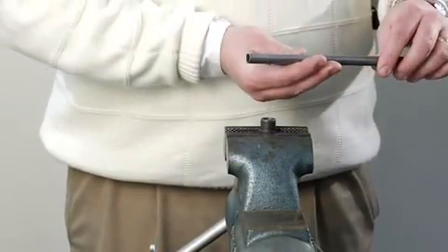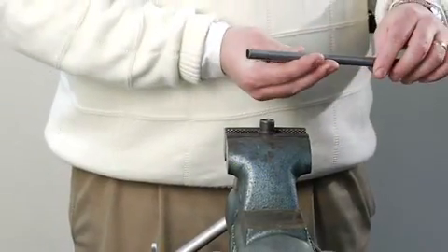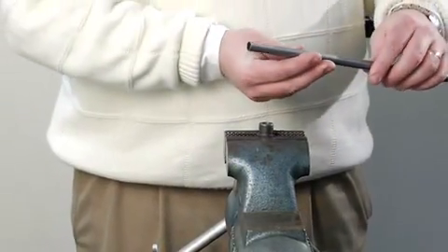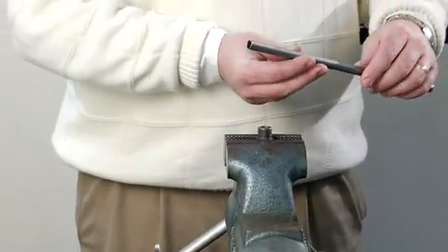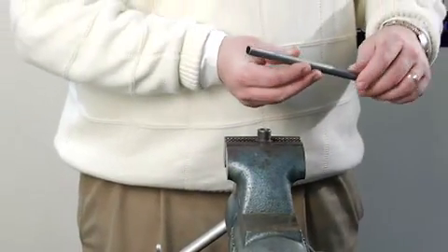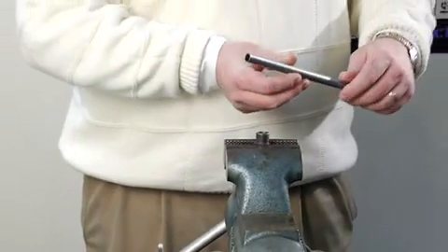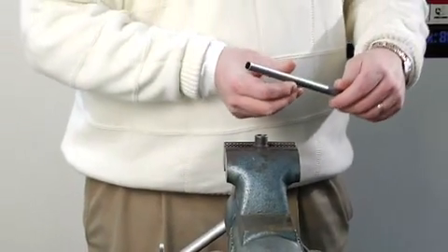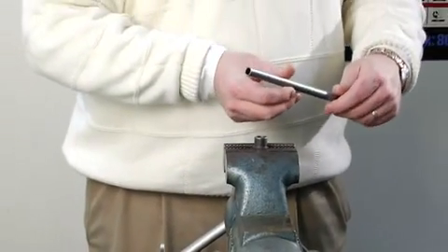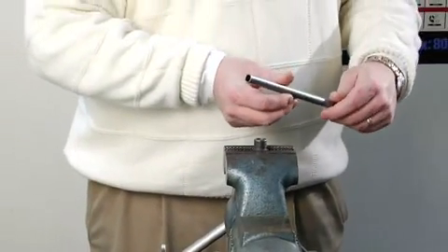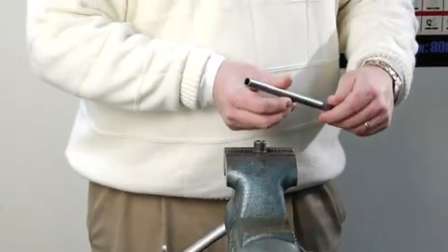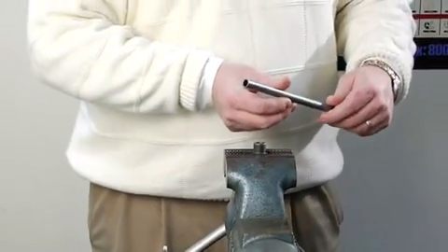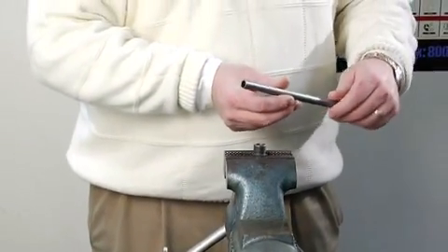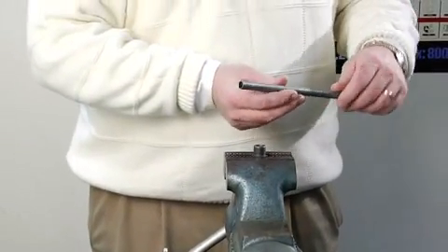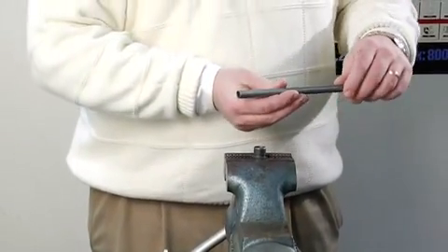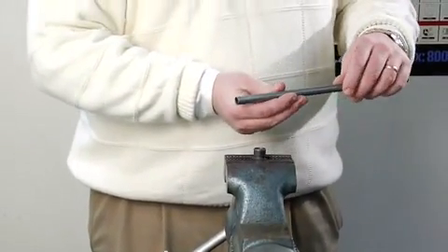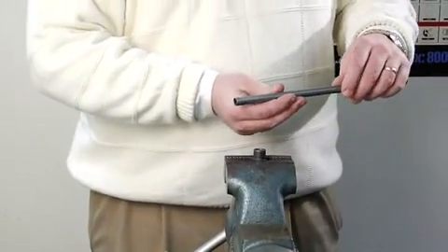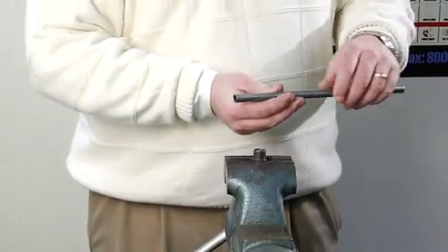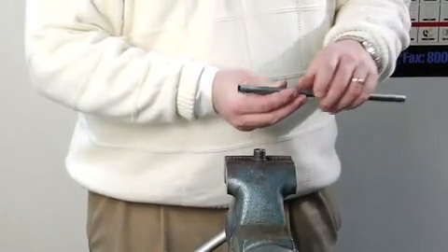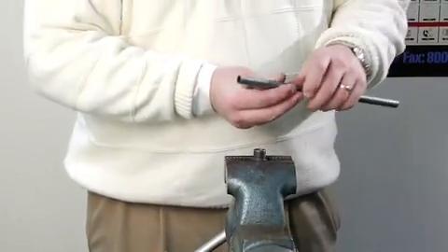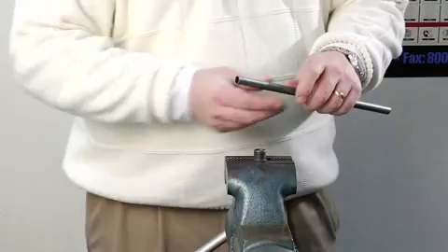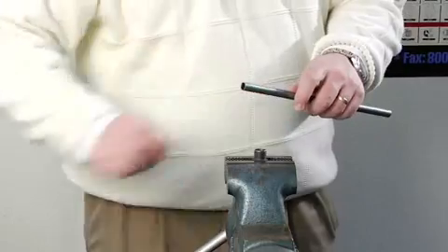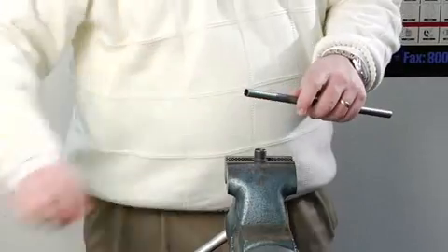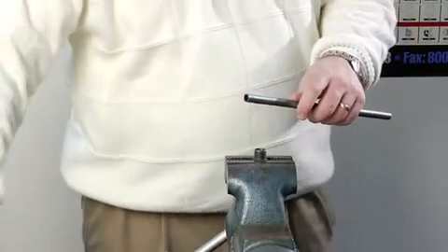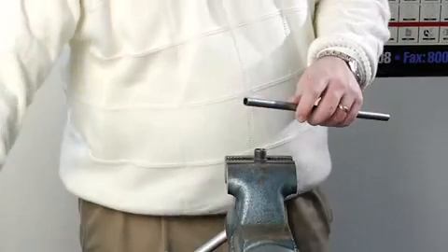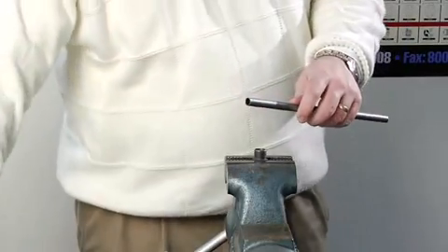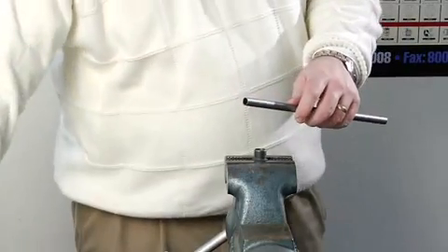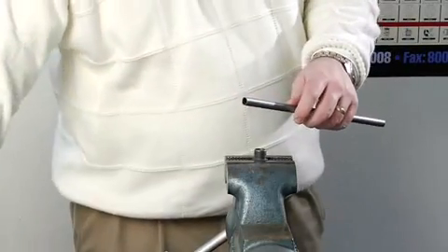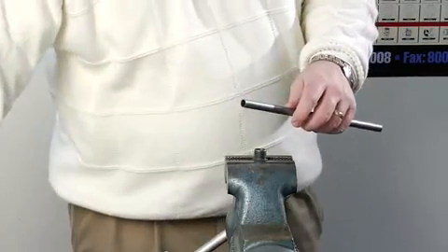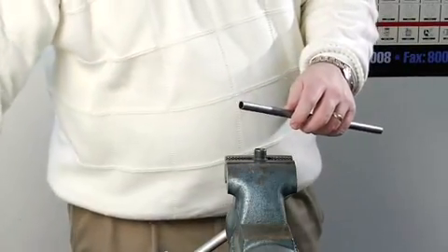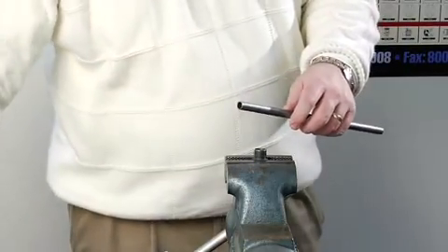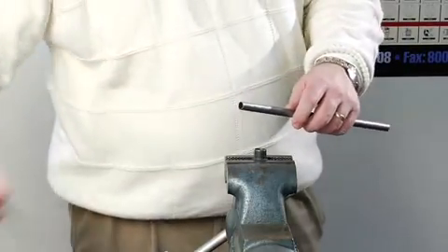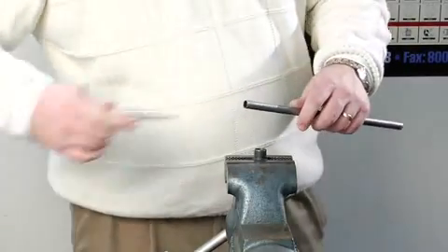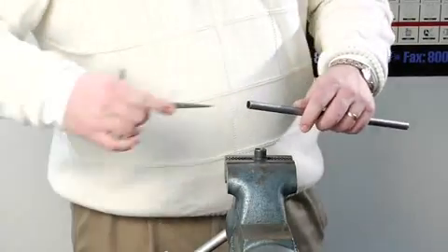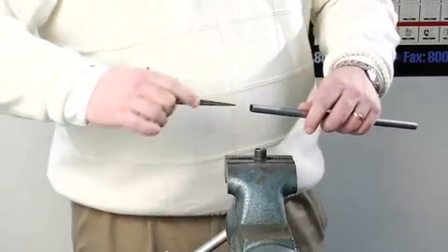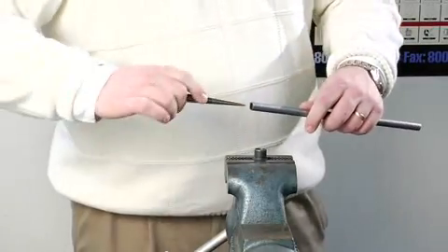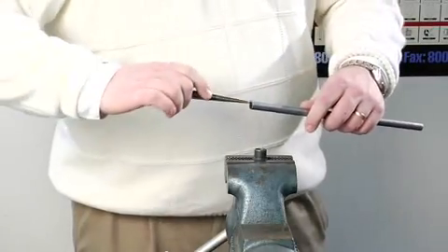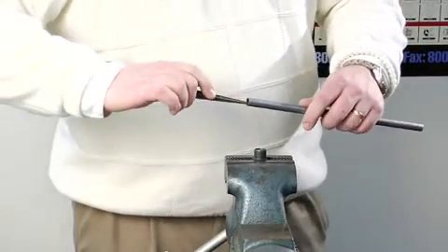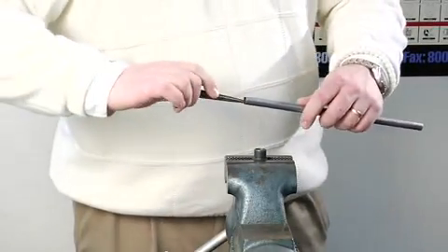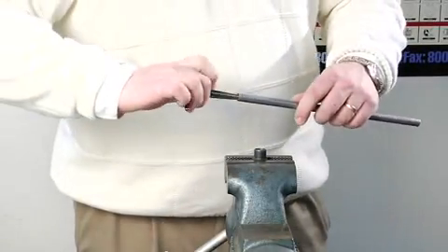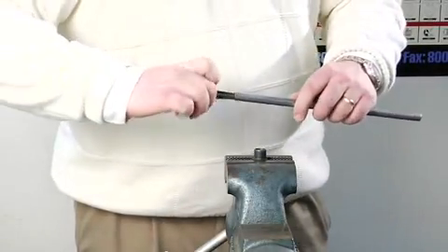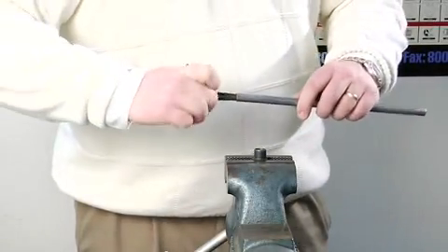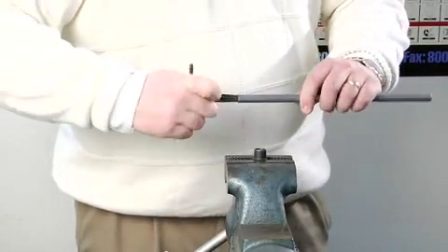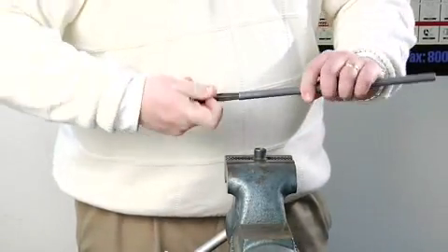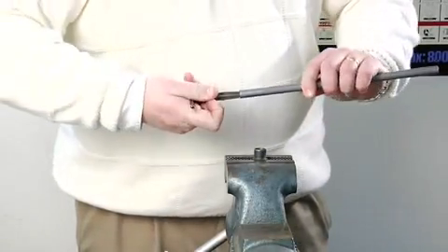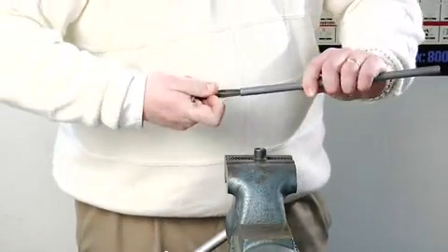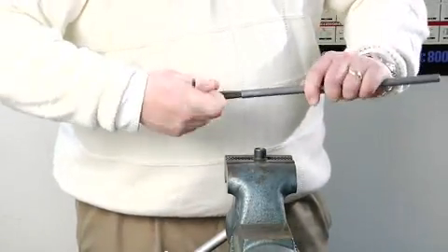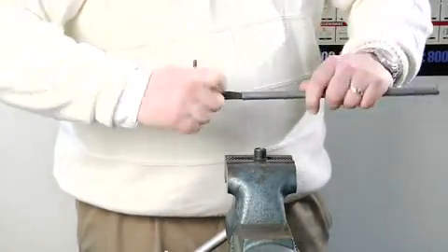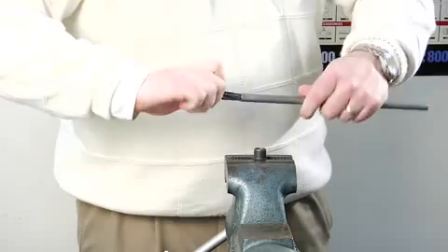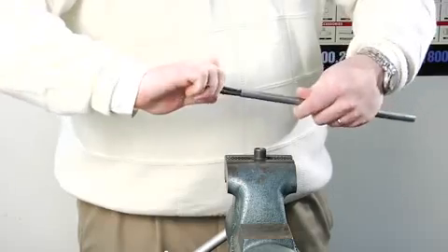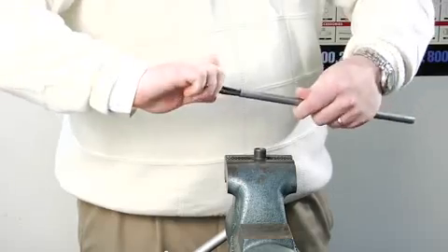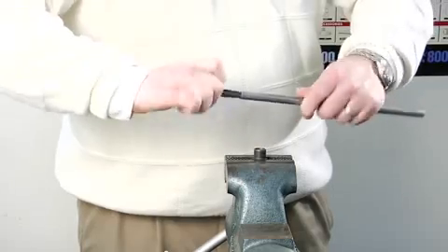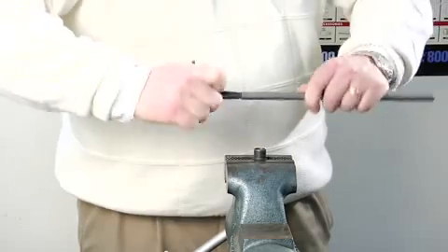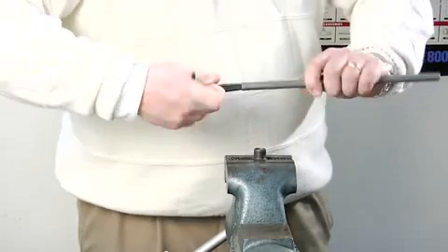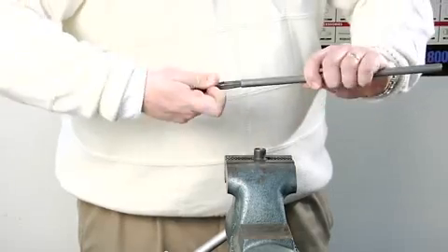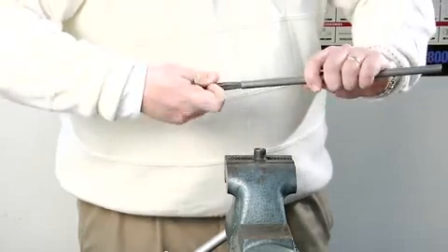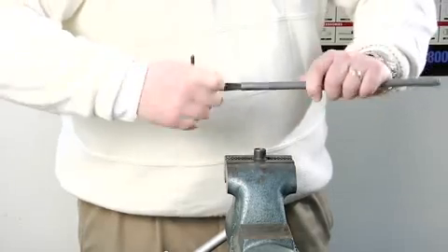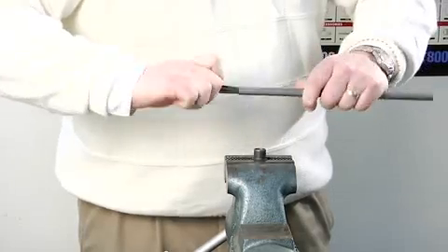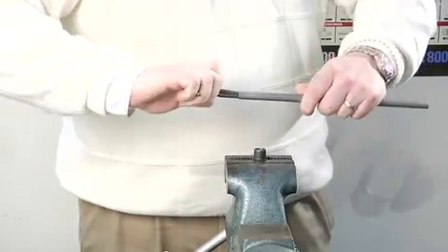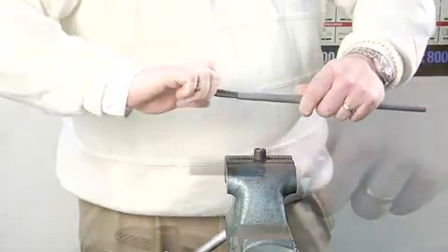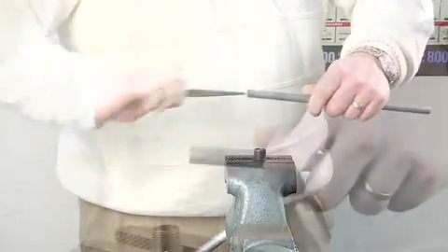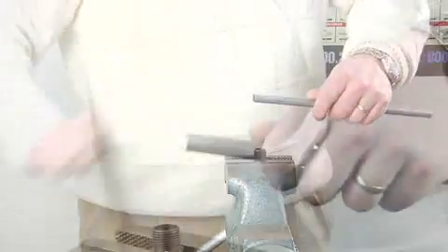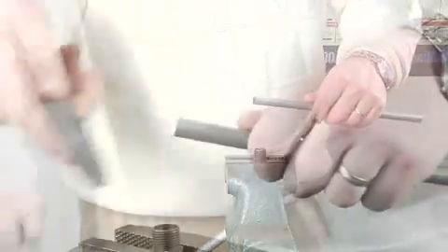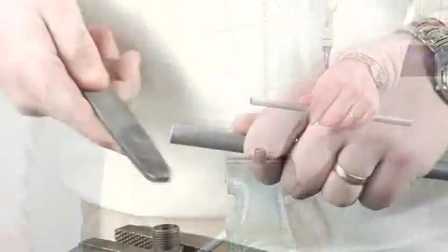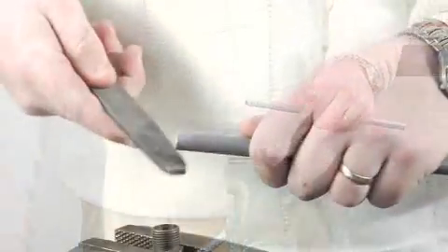Cut tubing square. Do not use a roll cutter. Debur the inside and outside edges of the tube.